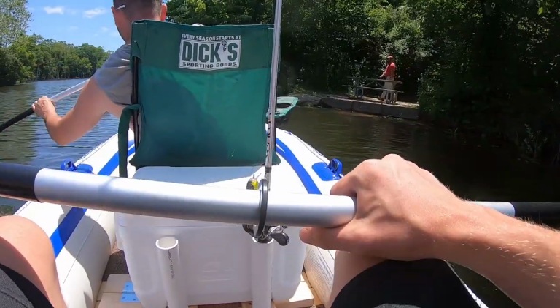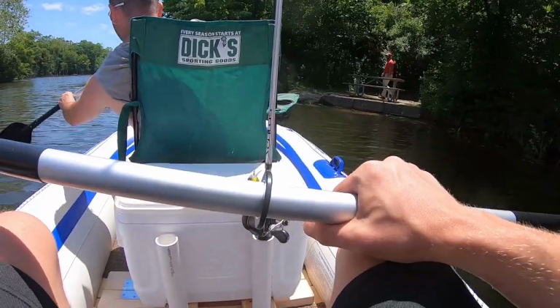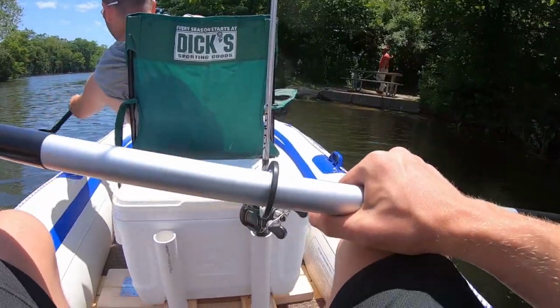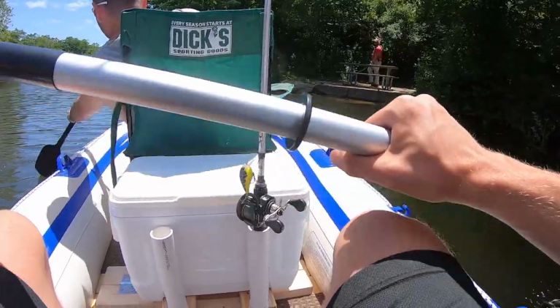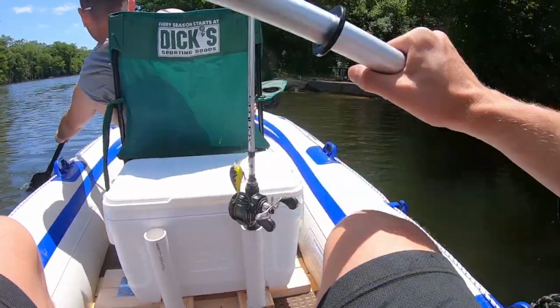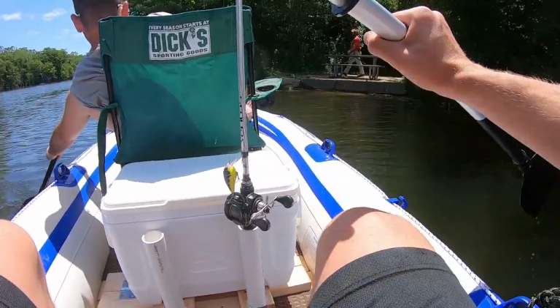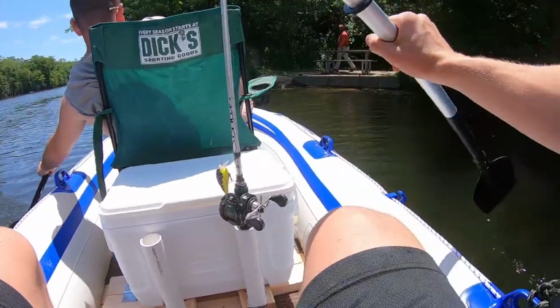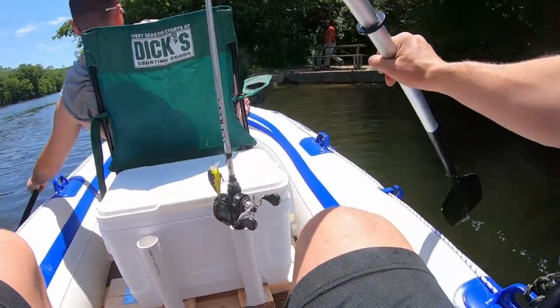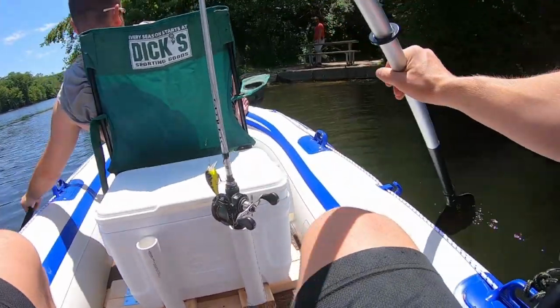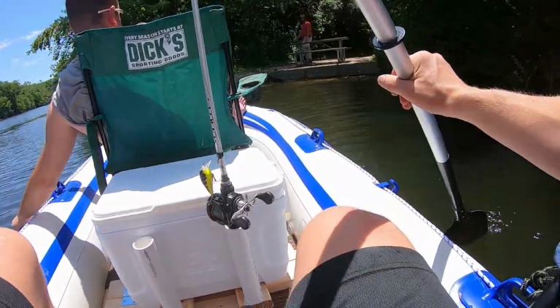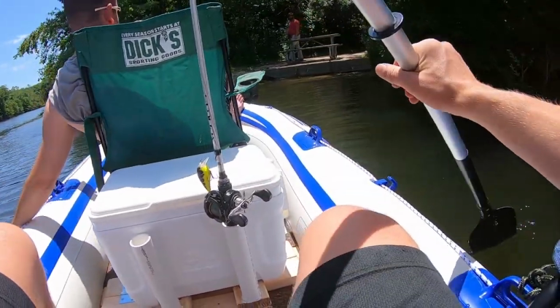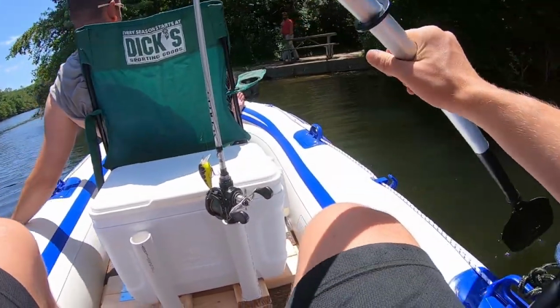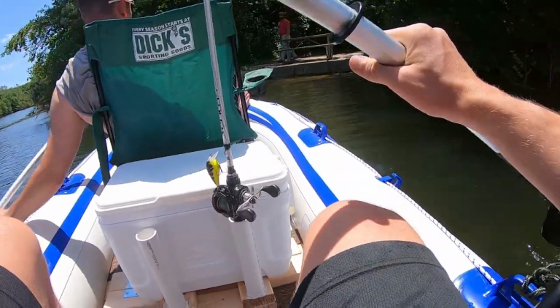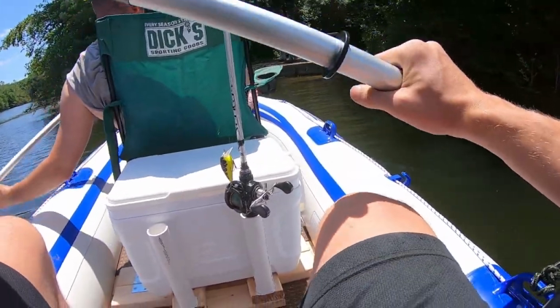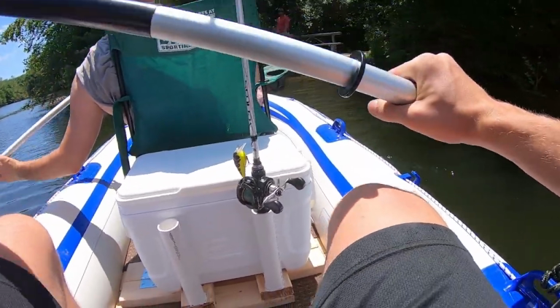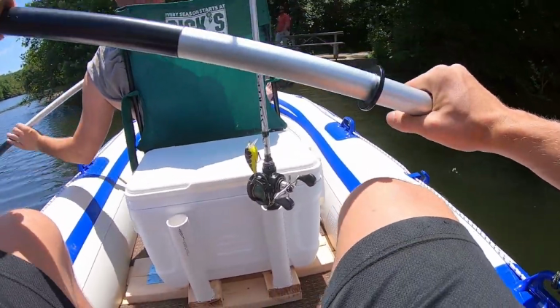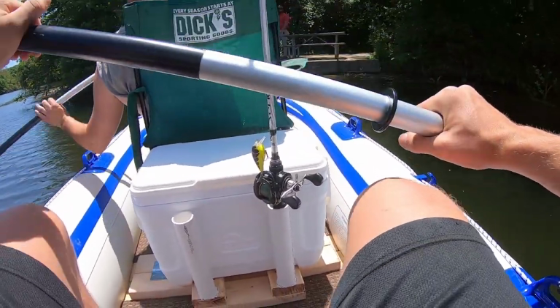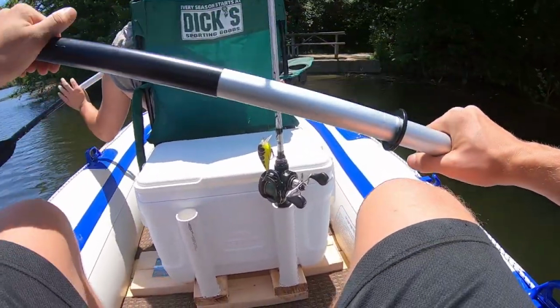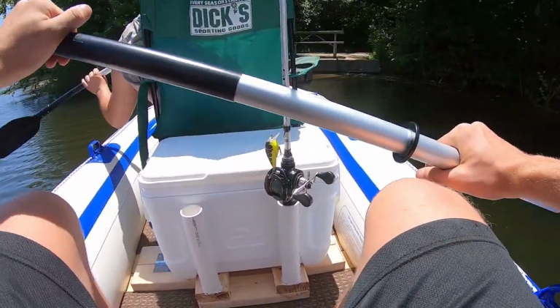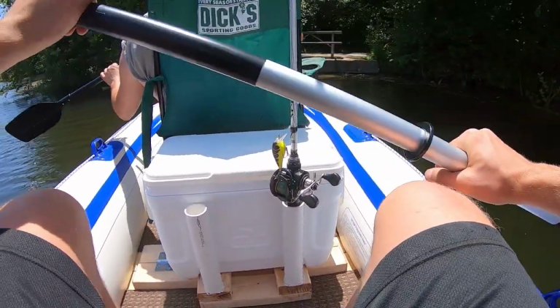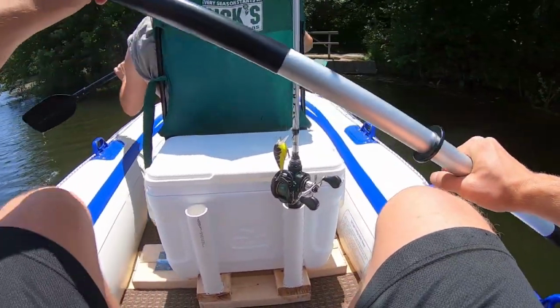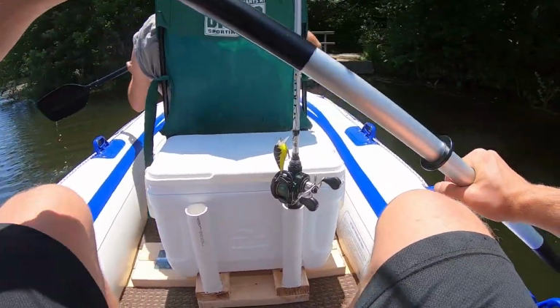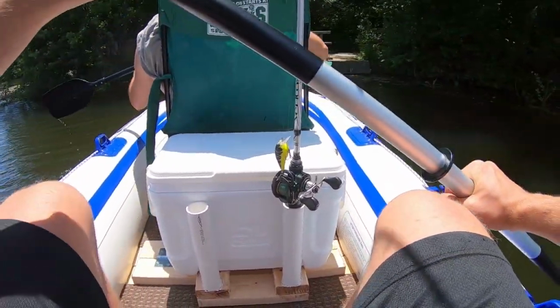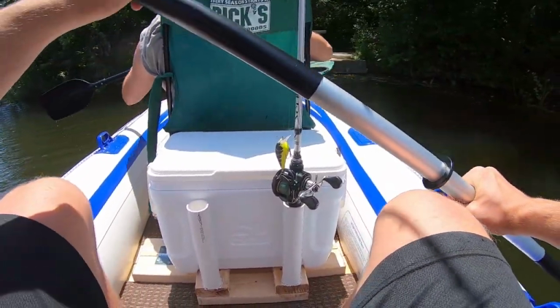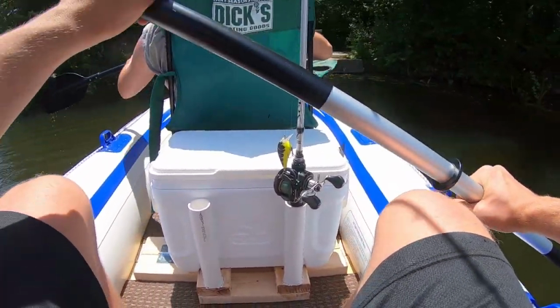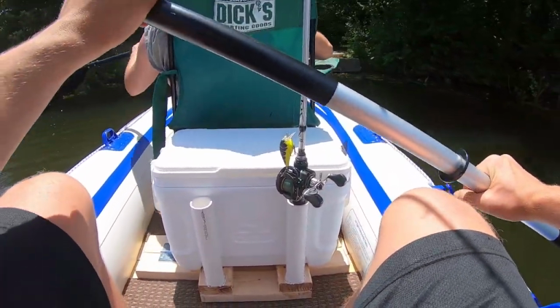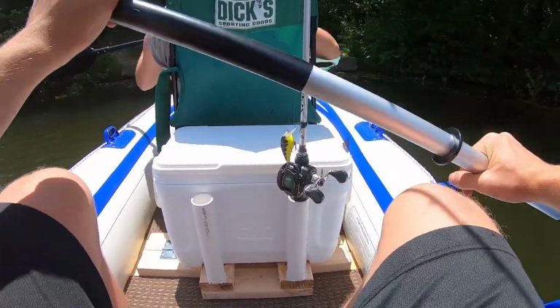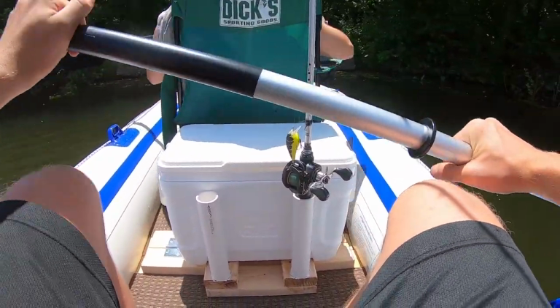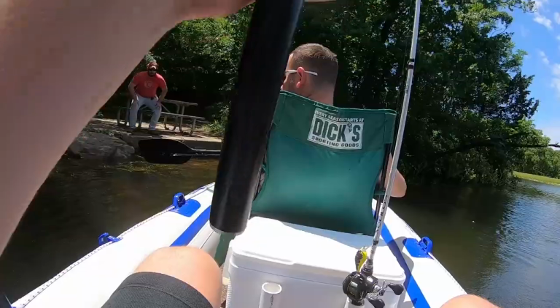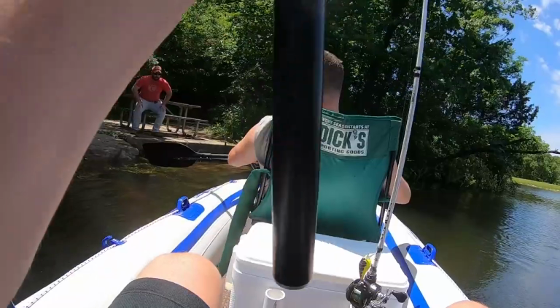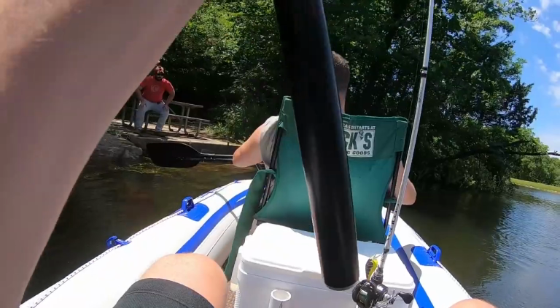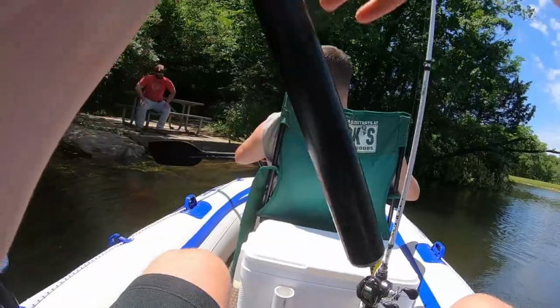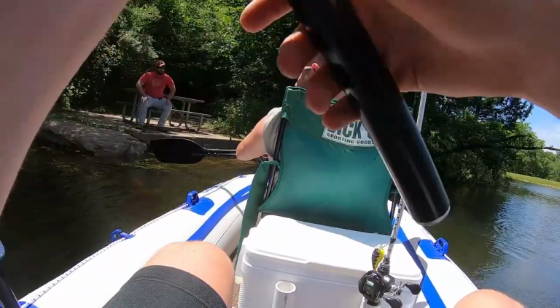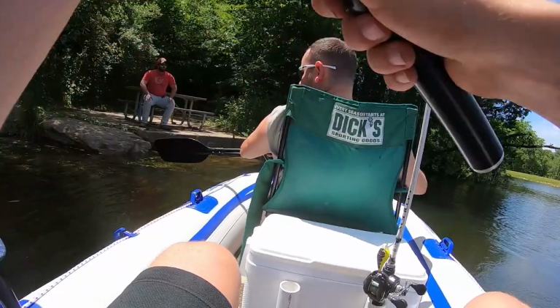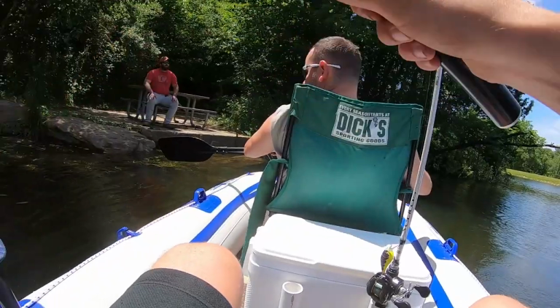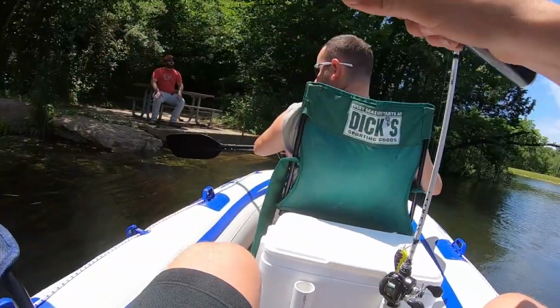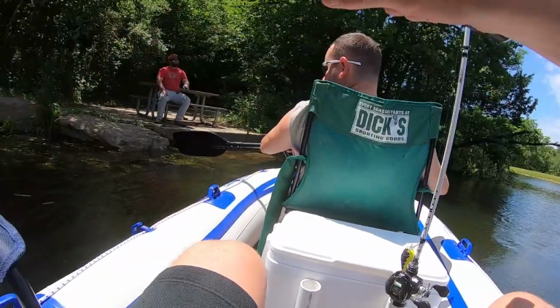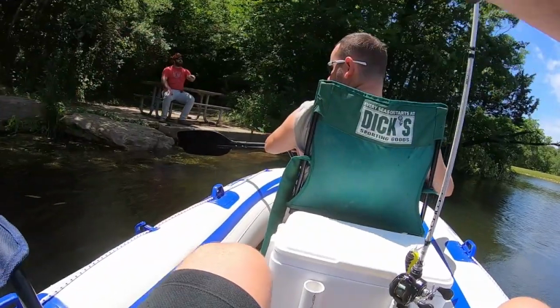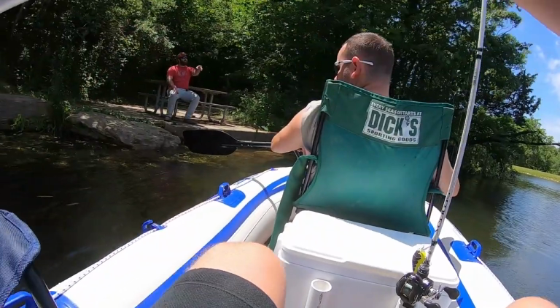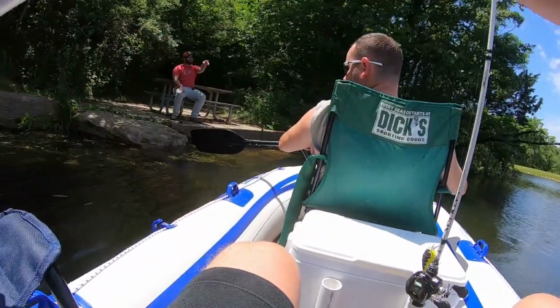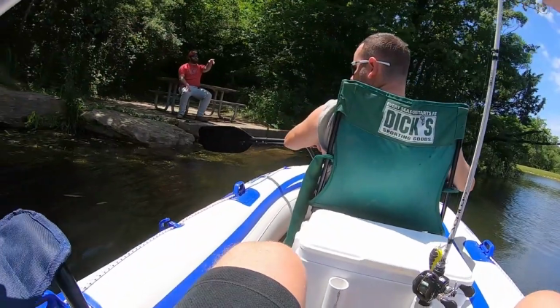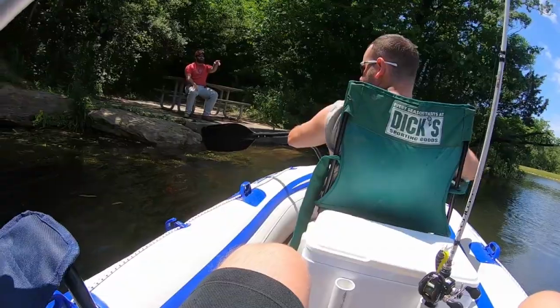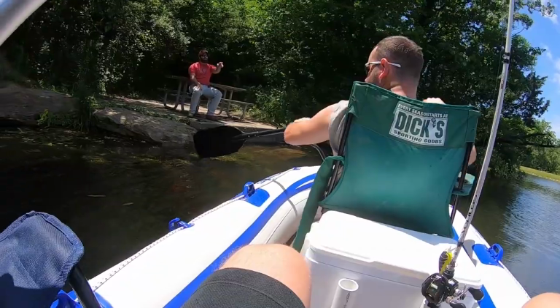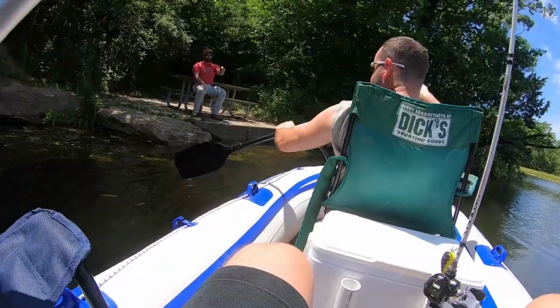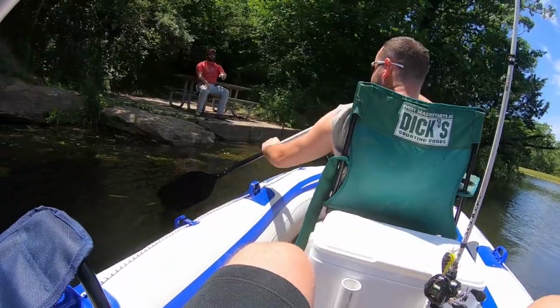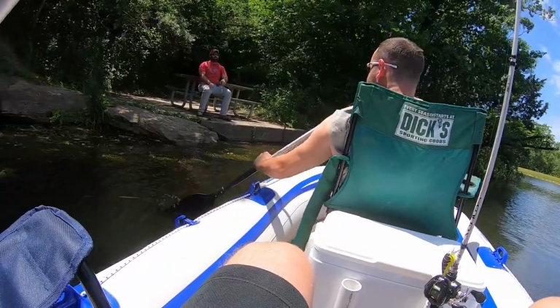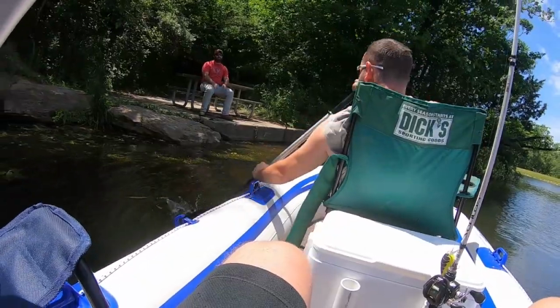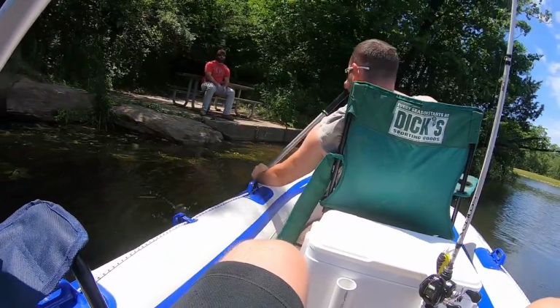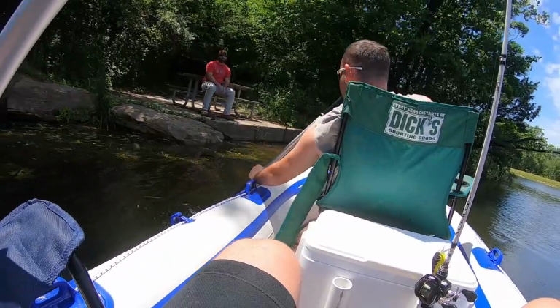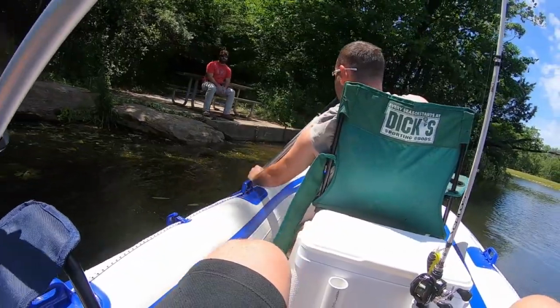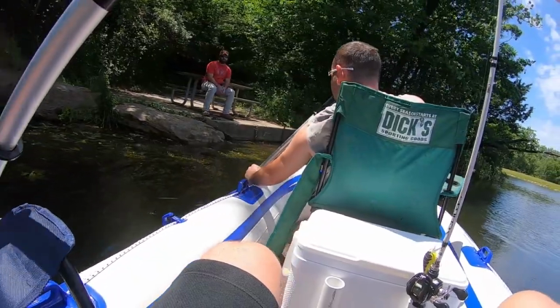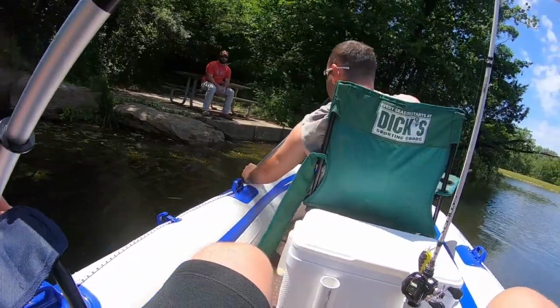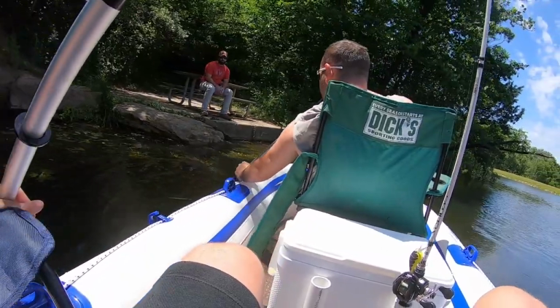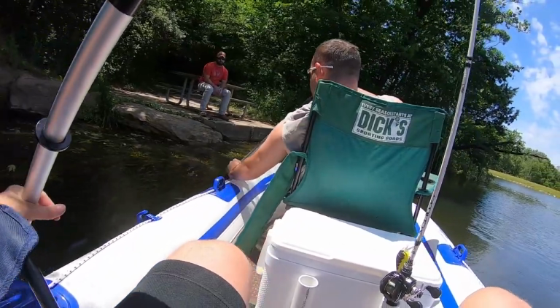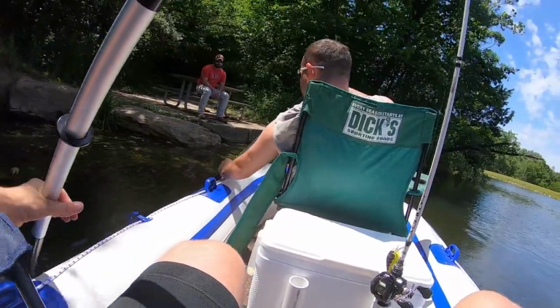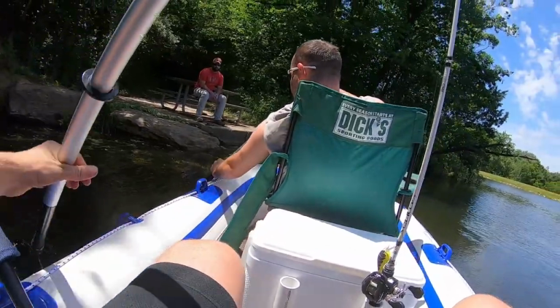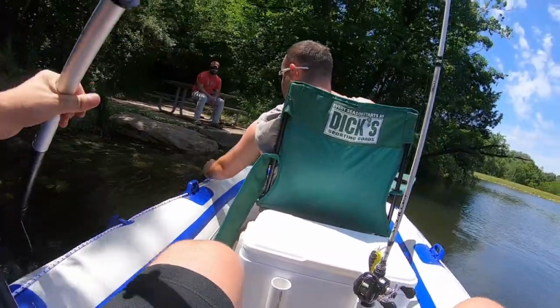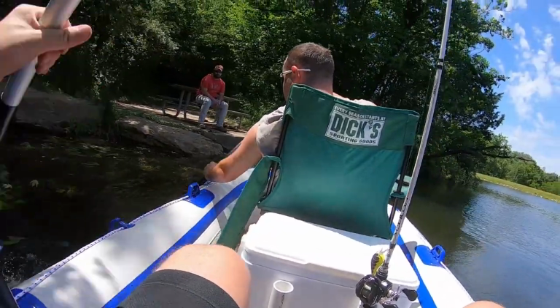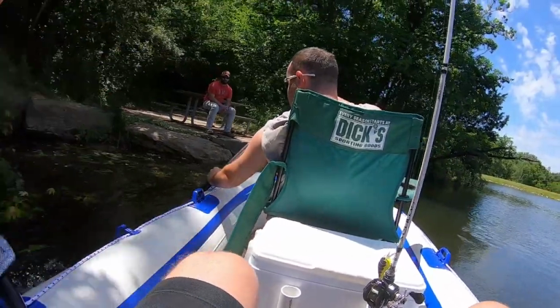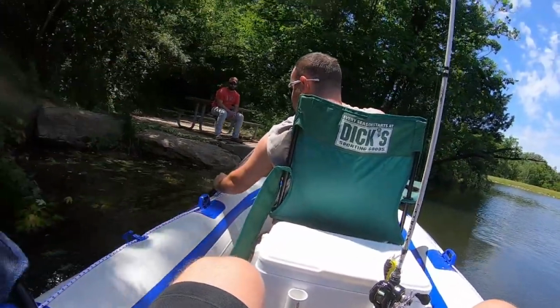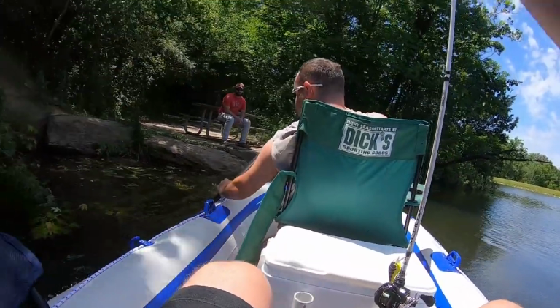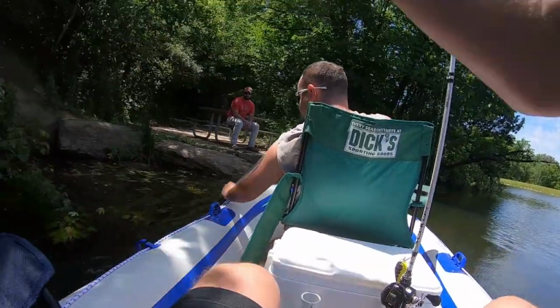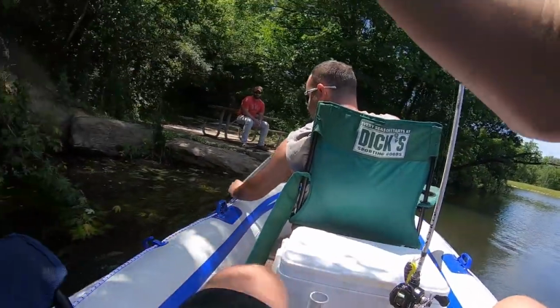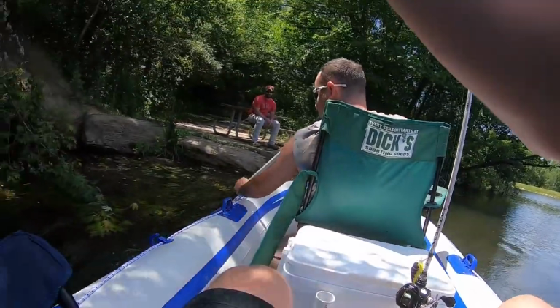Turn your back to the fort pontoon. Let's go out to the deeper ways to see how the anchor setup works.